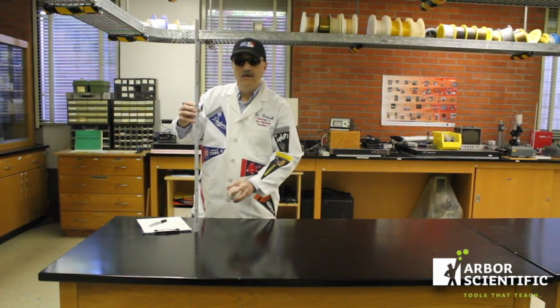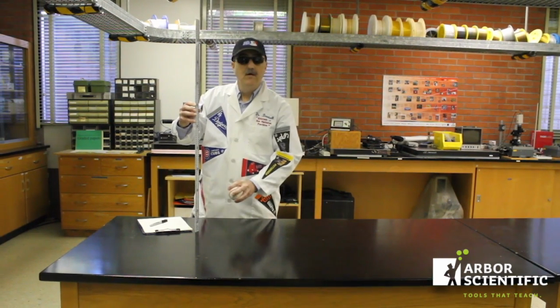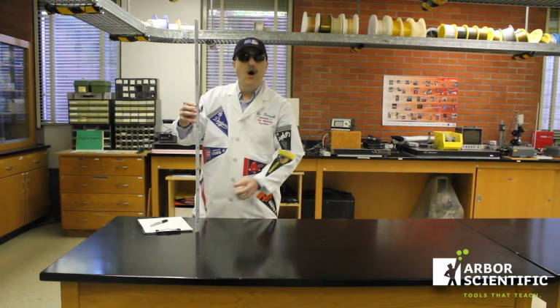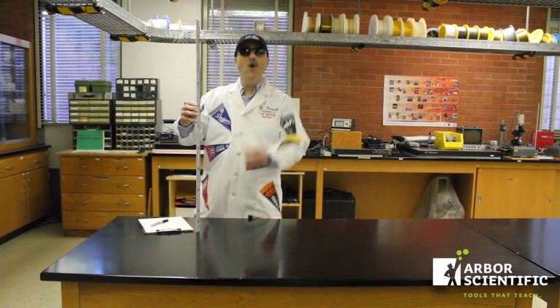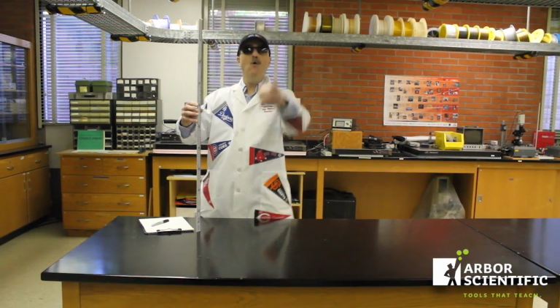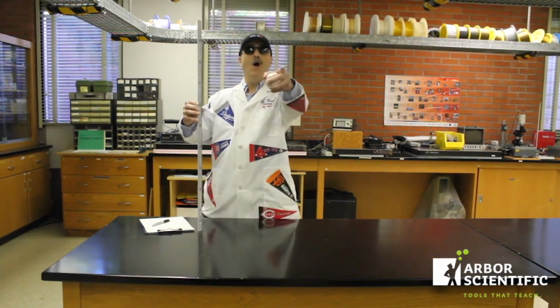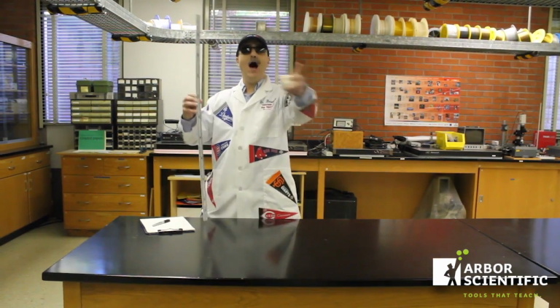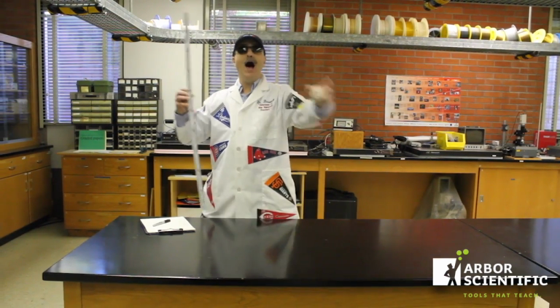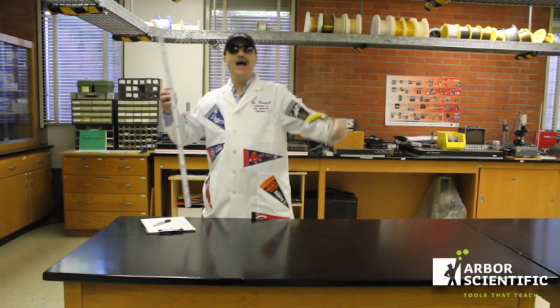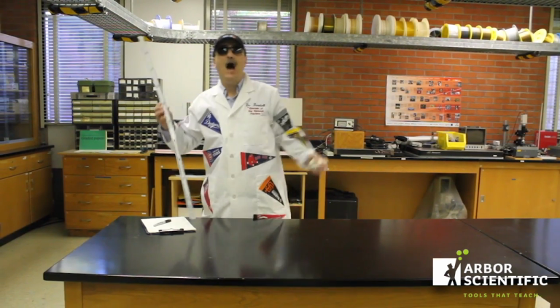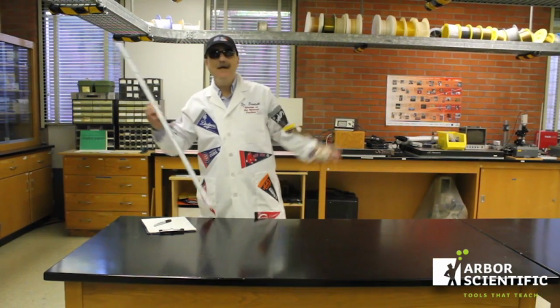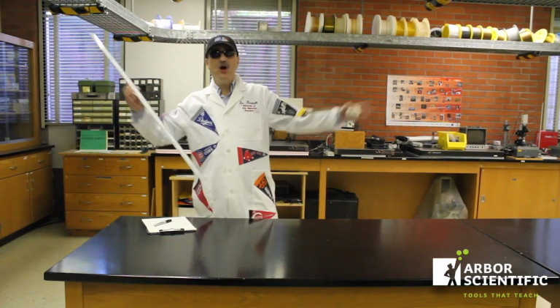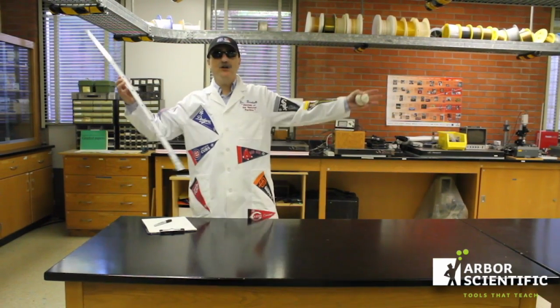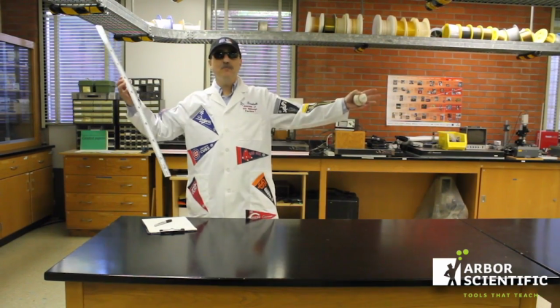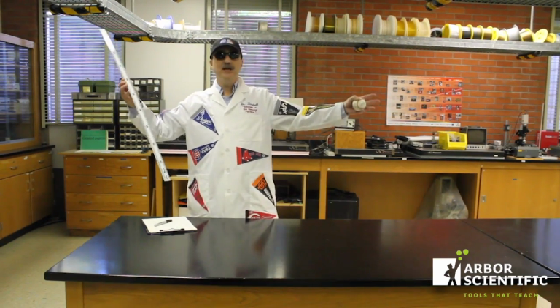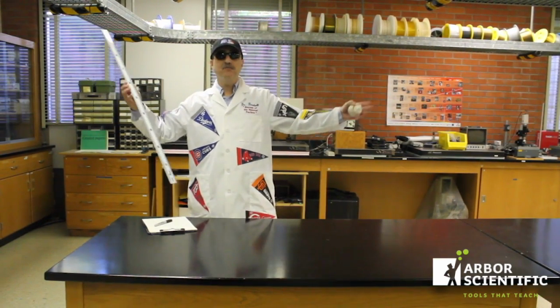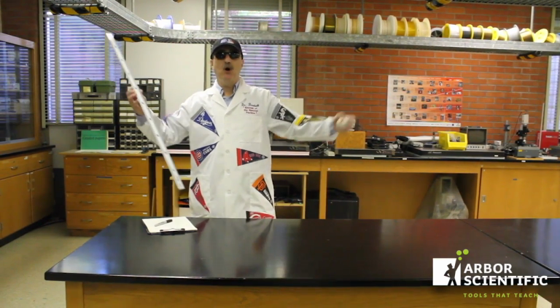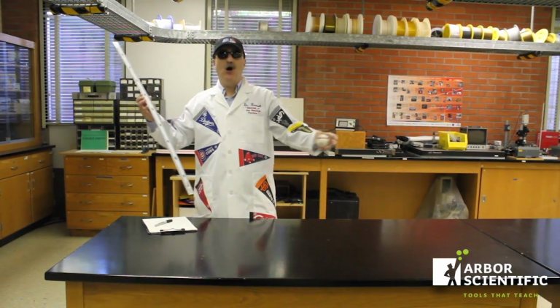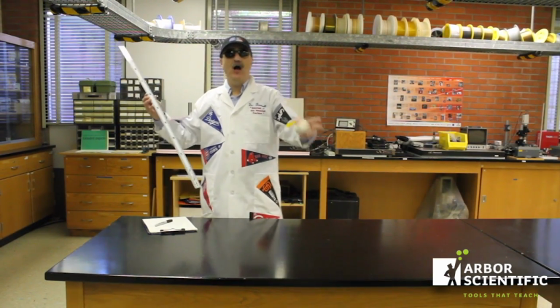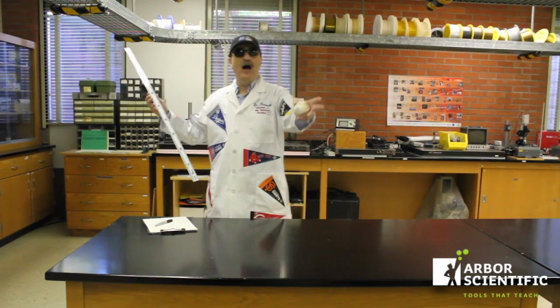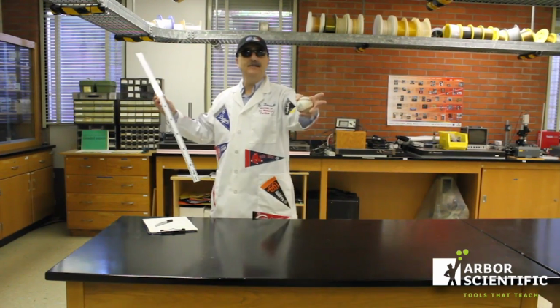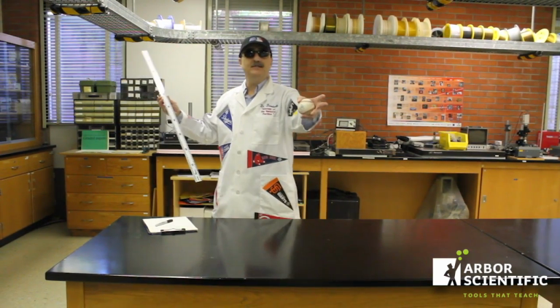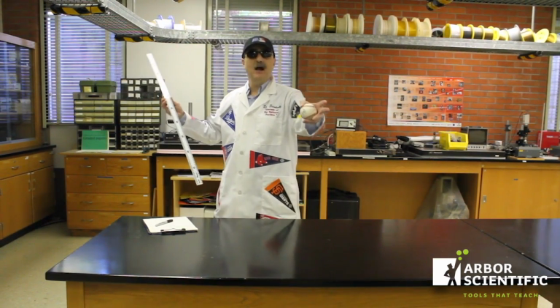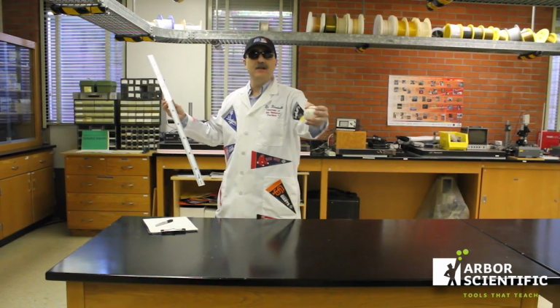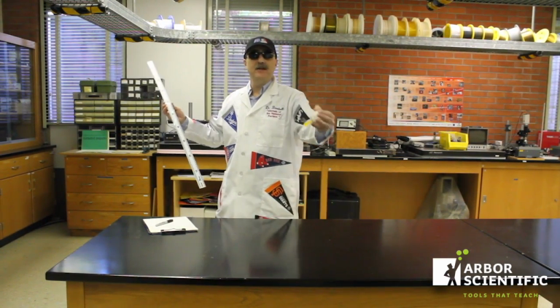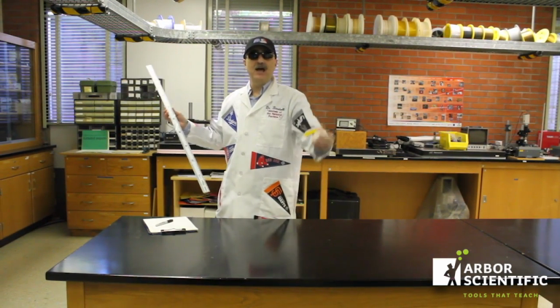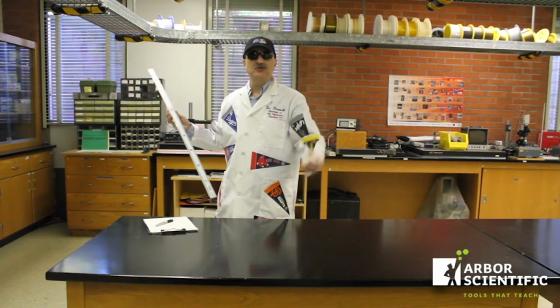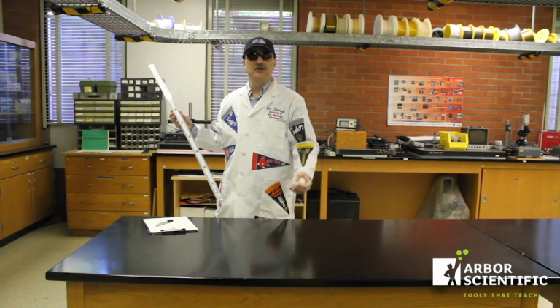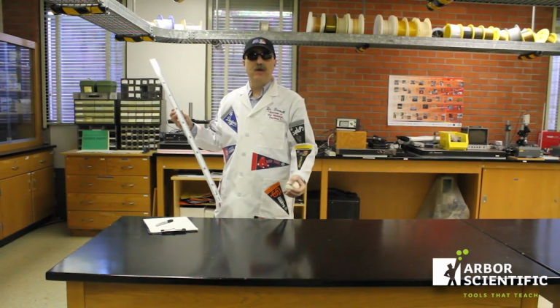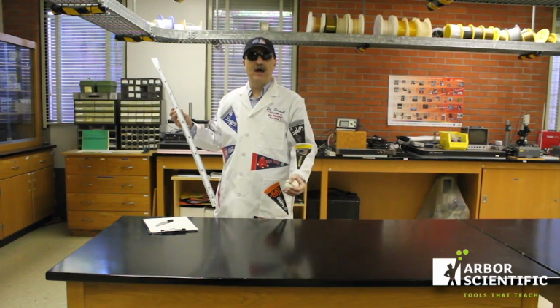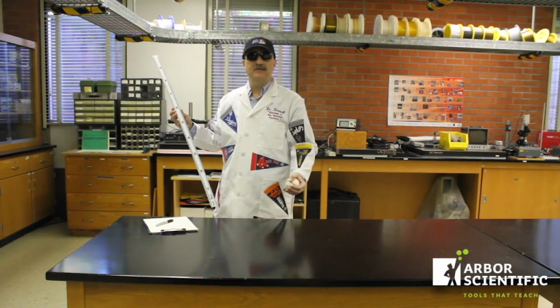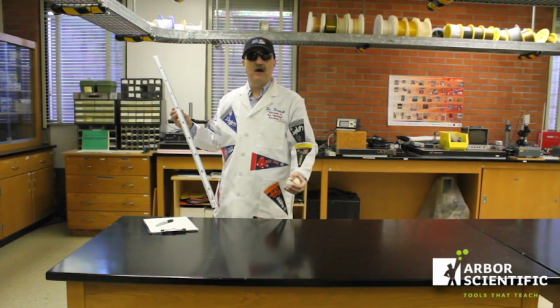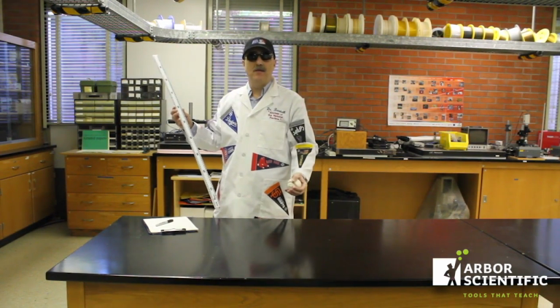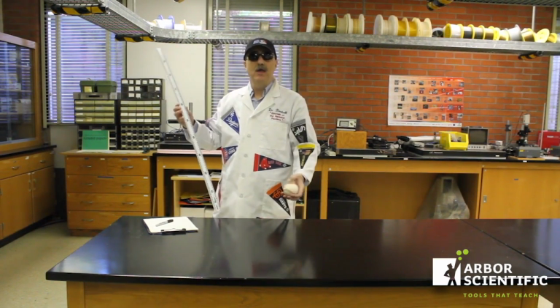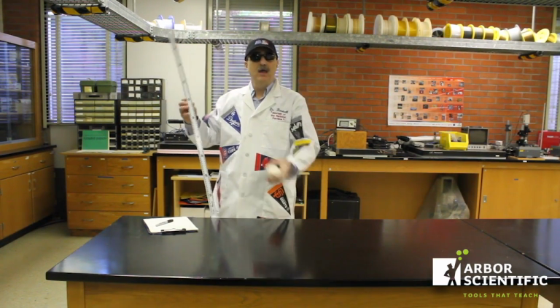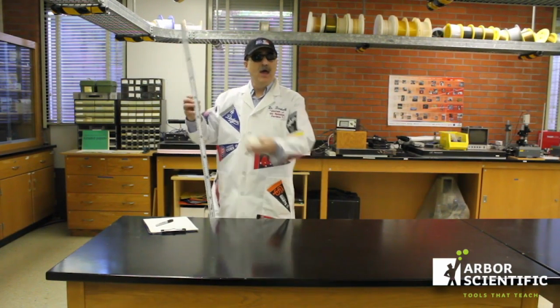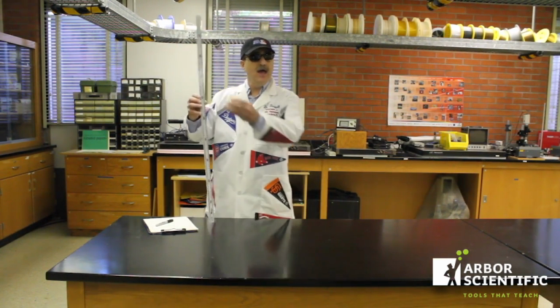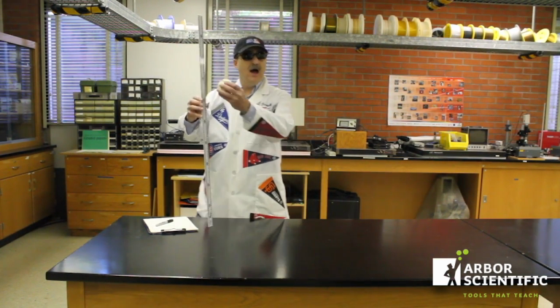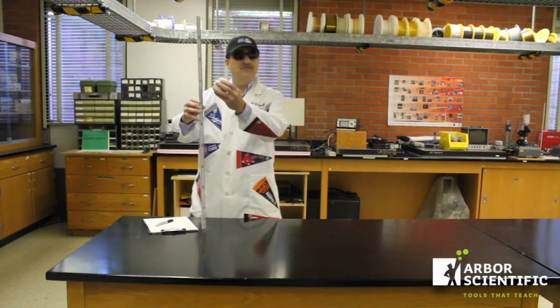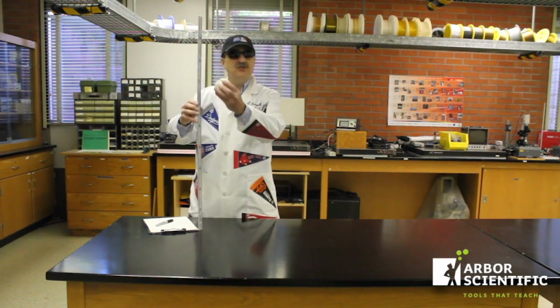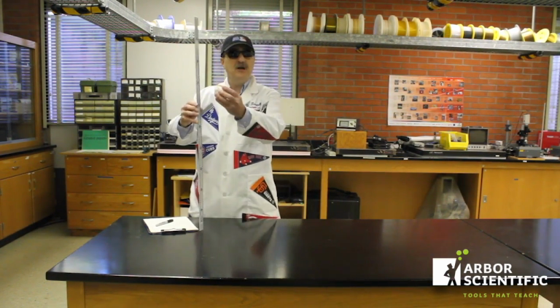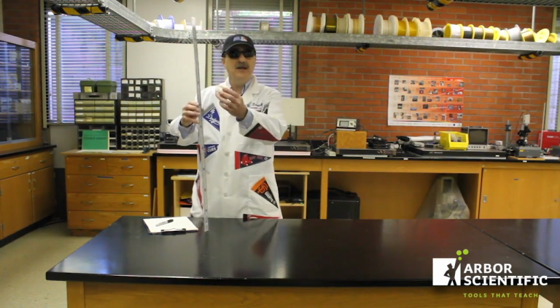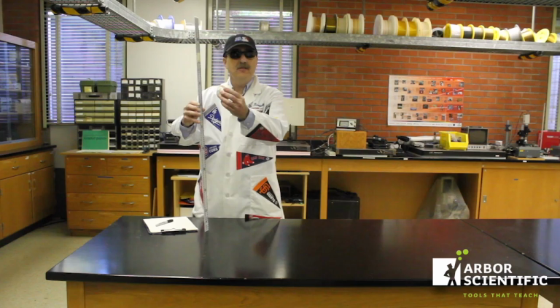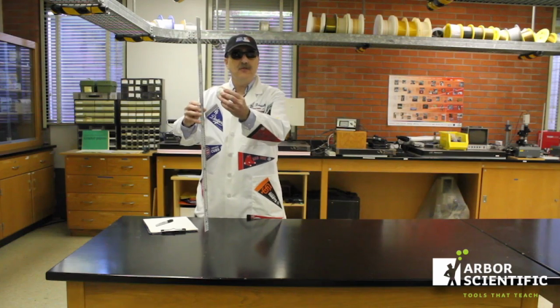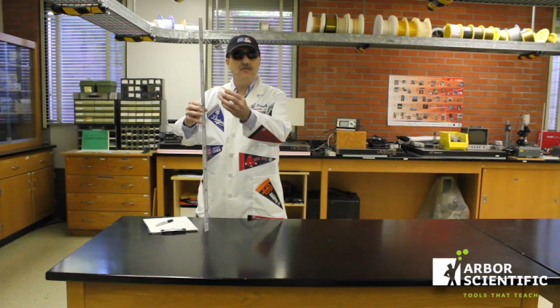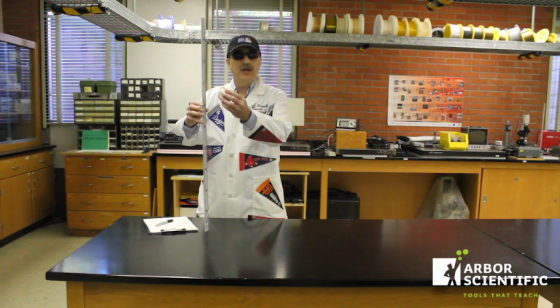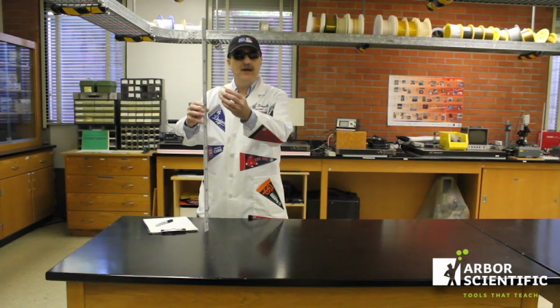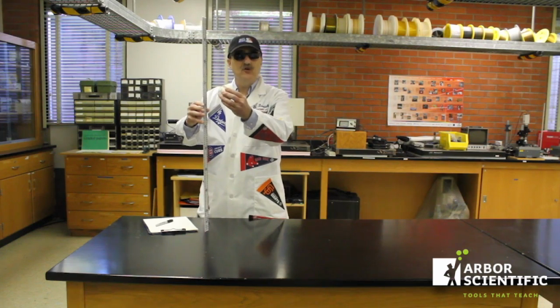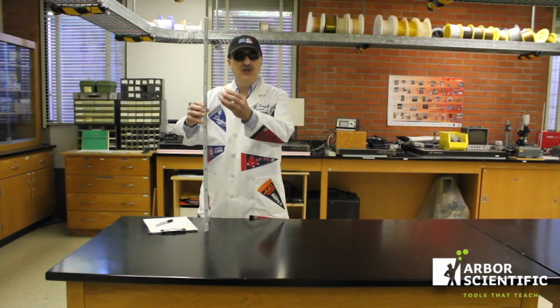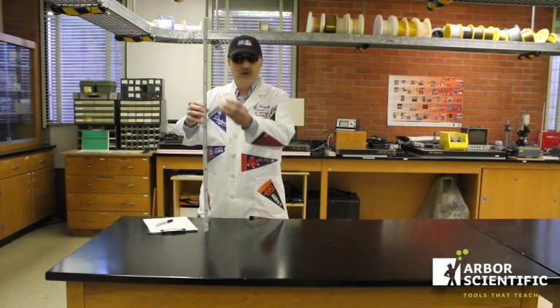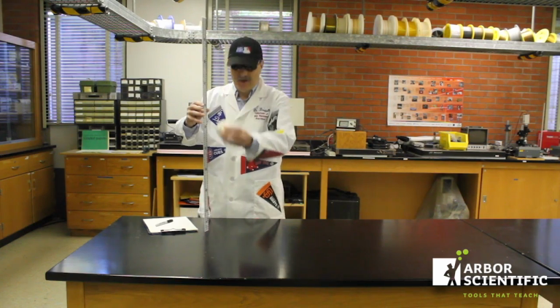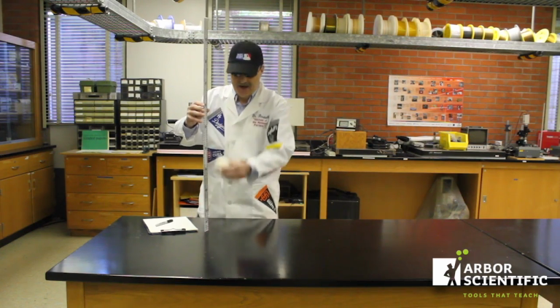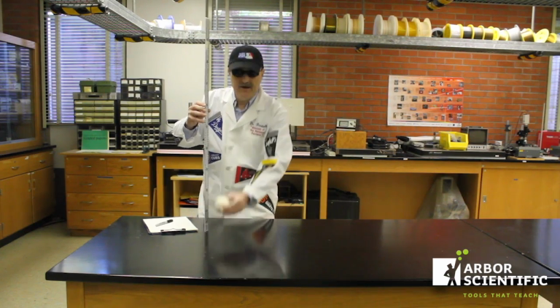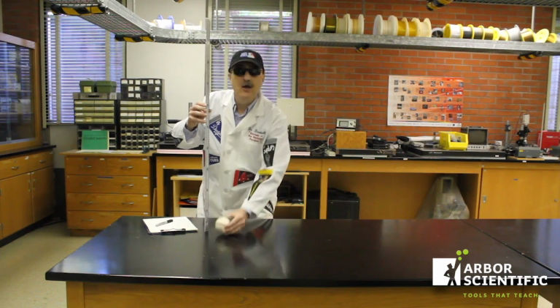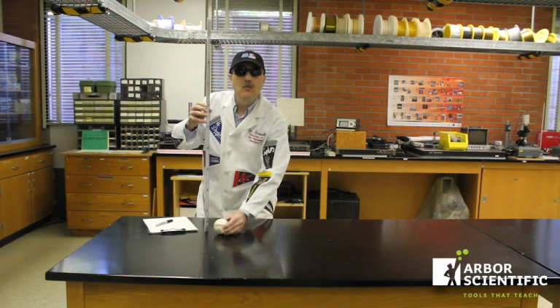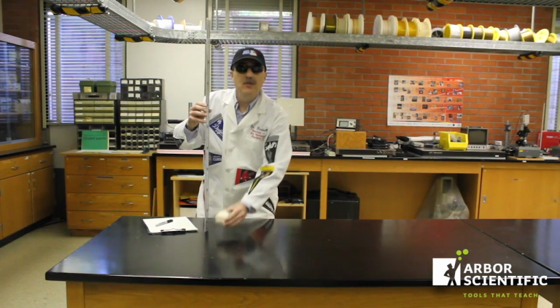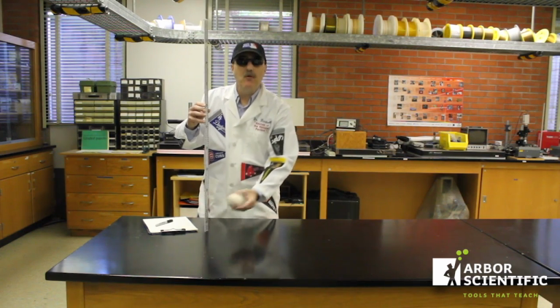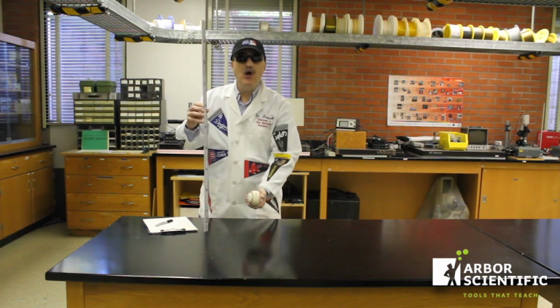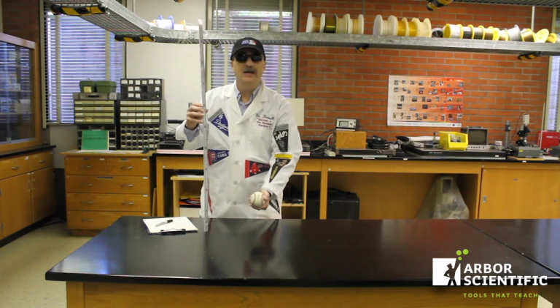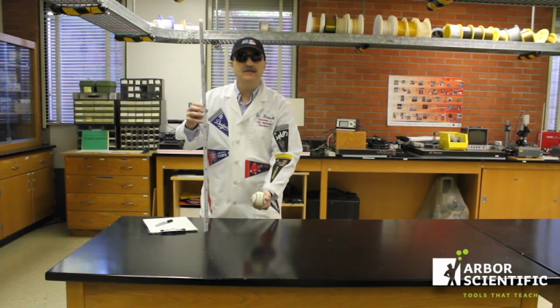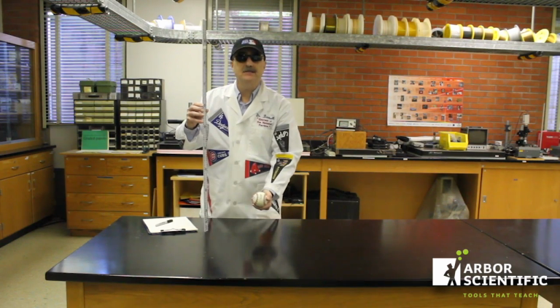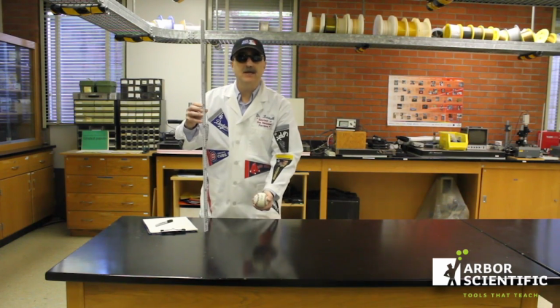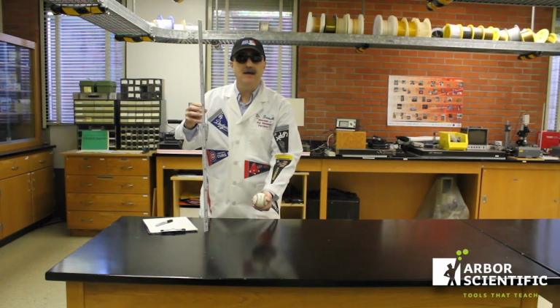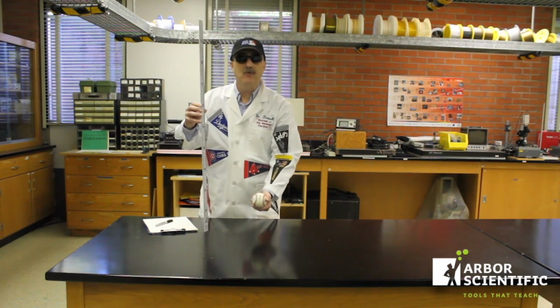Hi! I'm Dr. Baseball, Einstein of the National Pastime. I'm studying the thermal energy created when the ball hits the table.